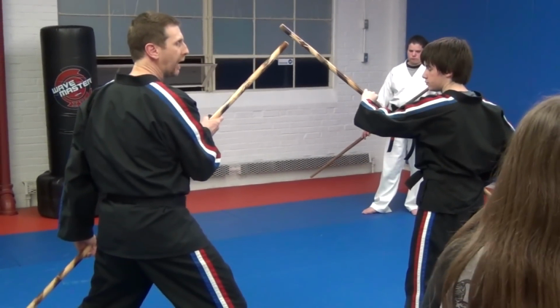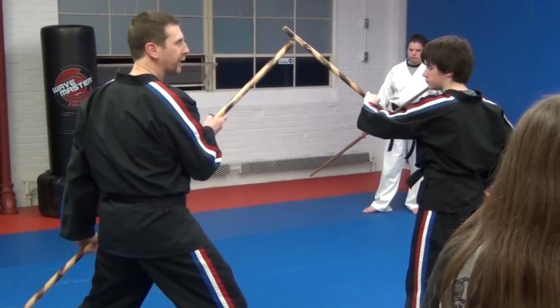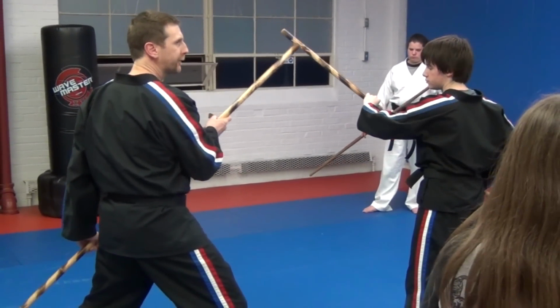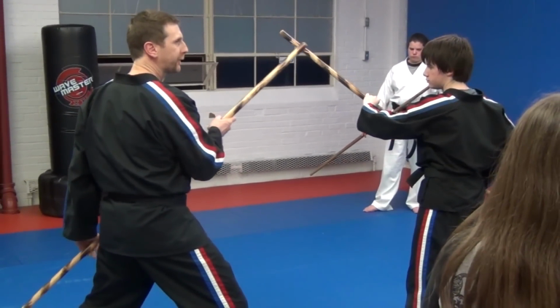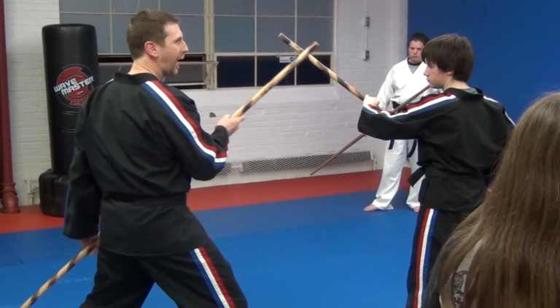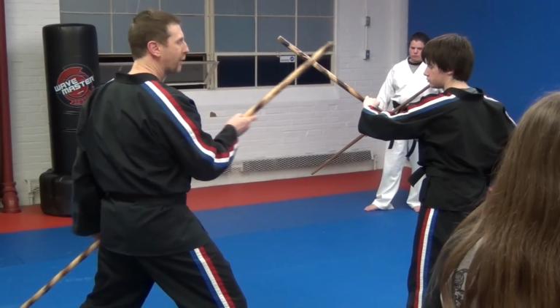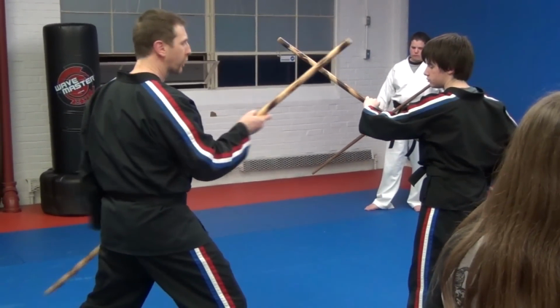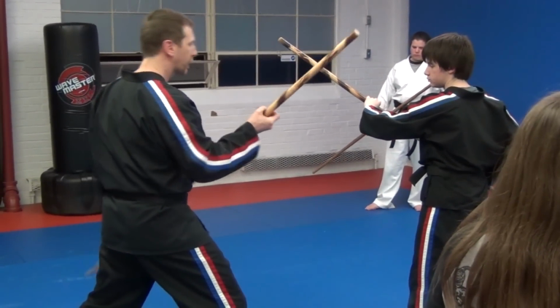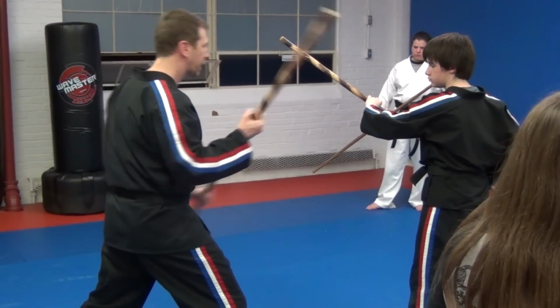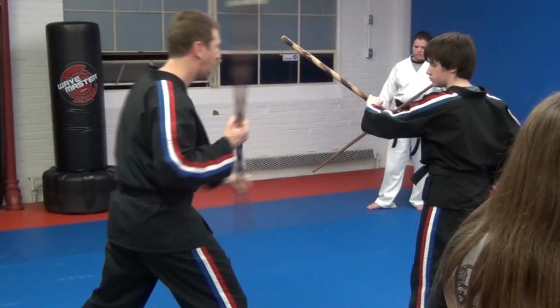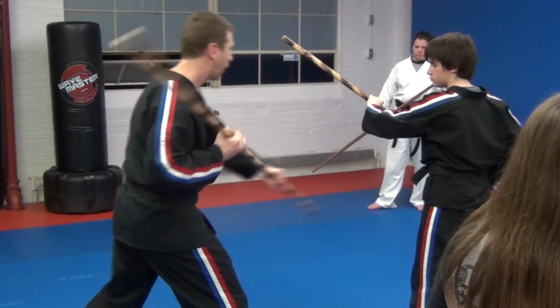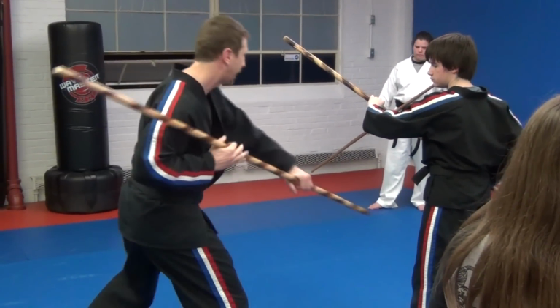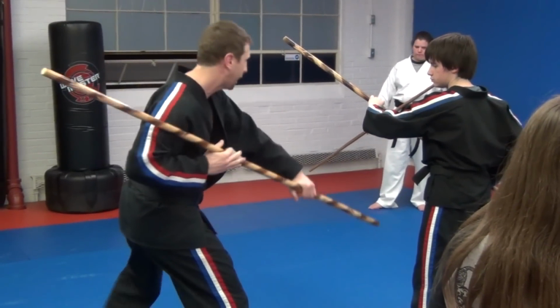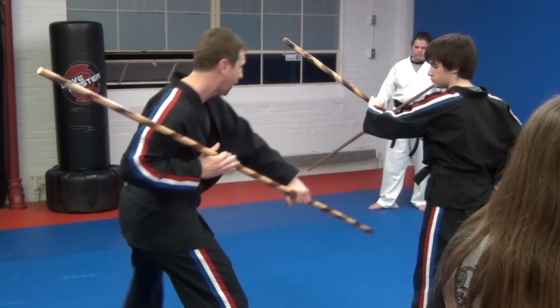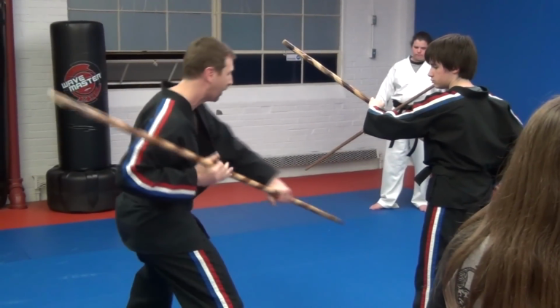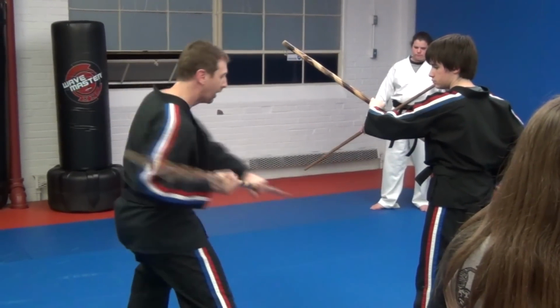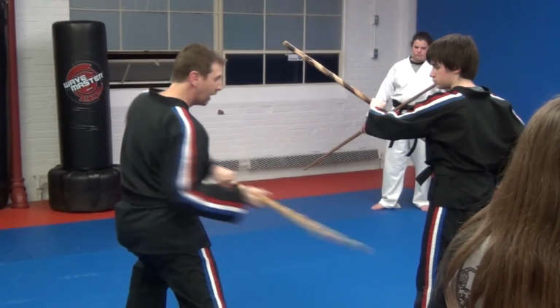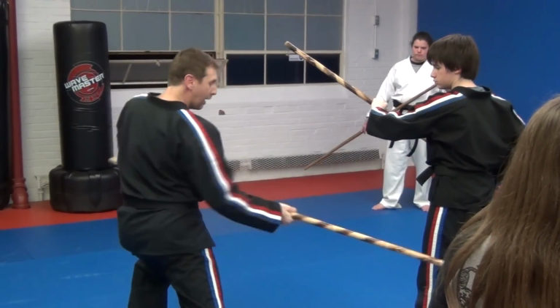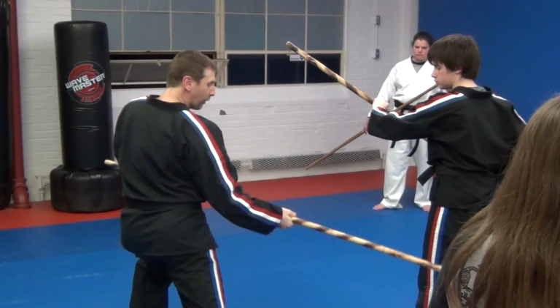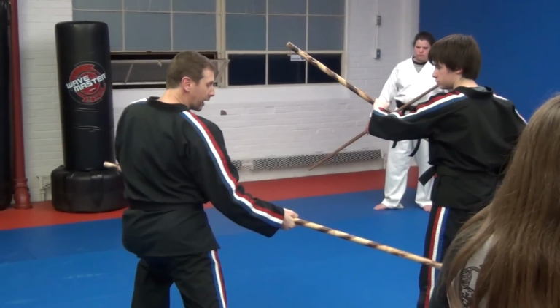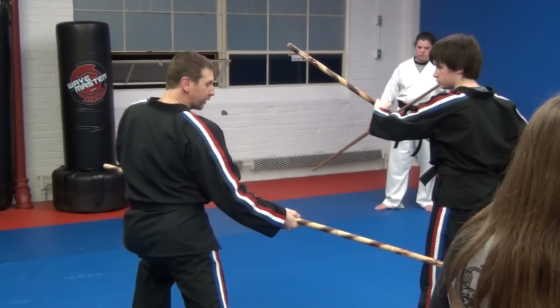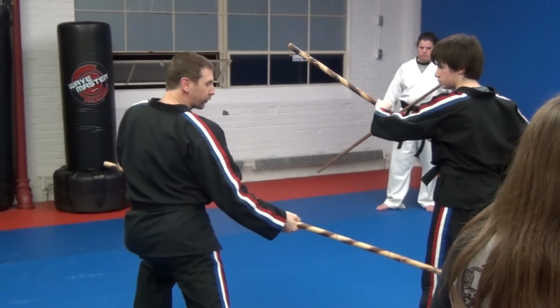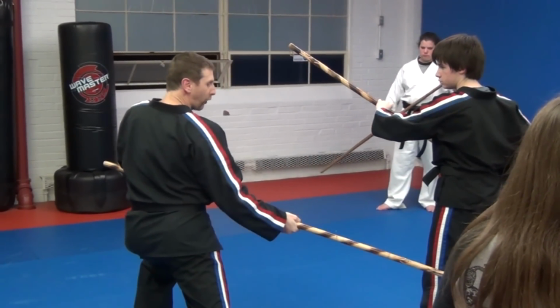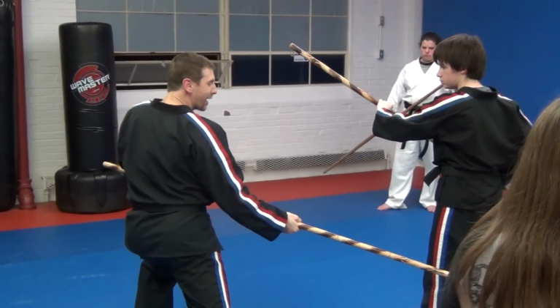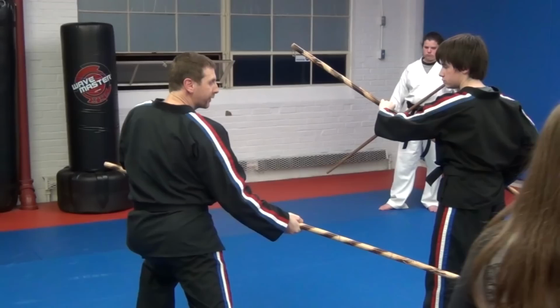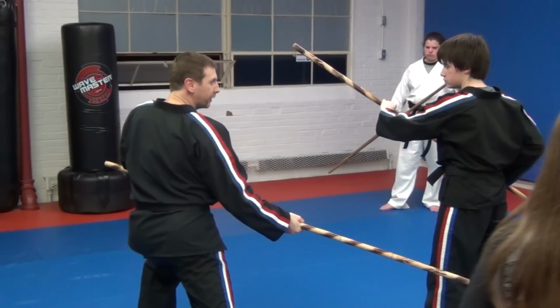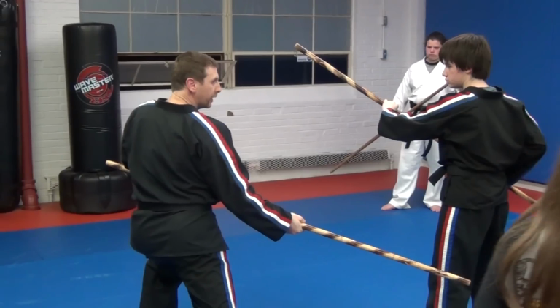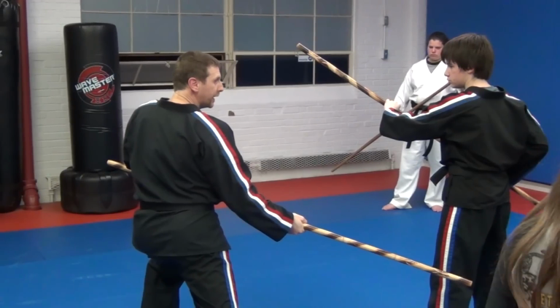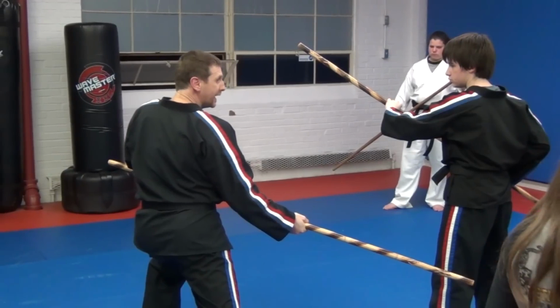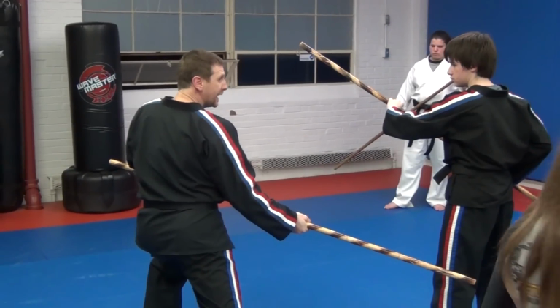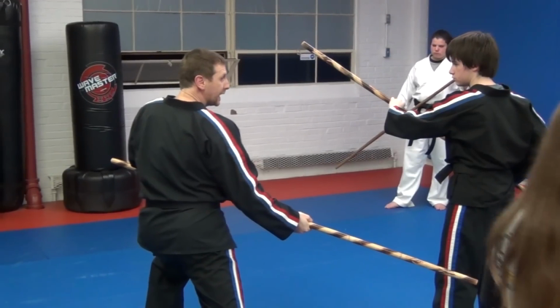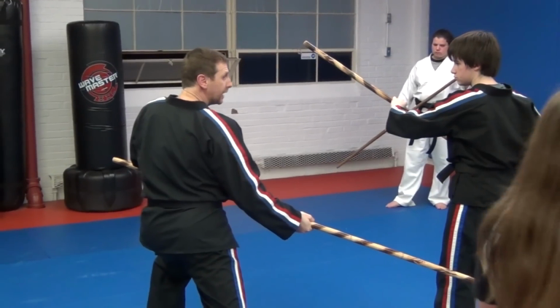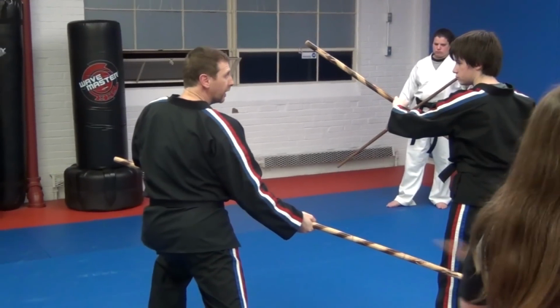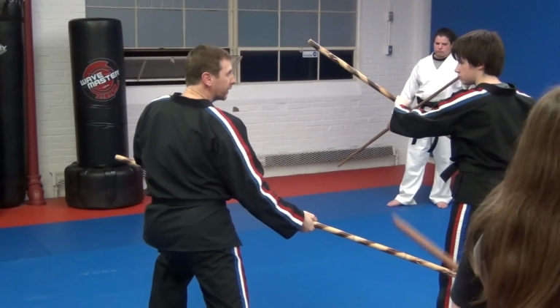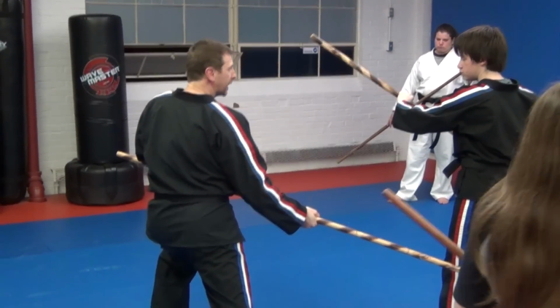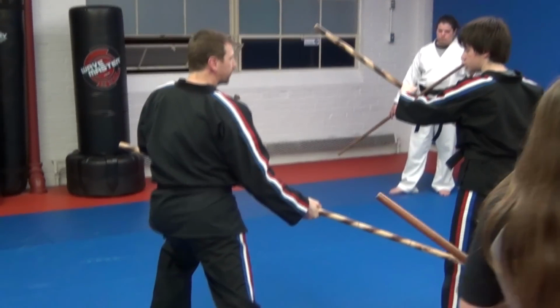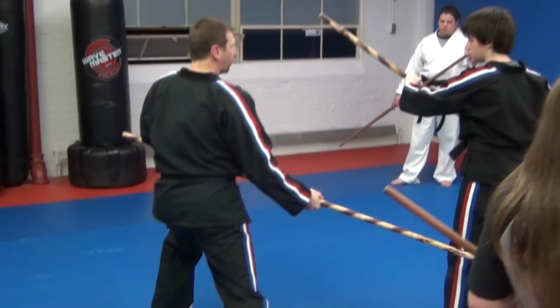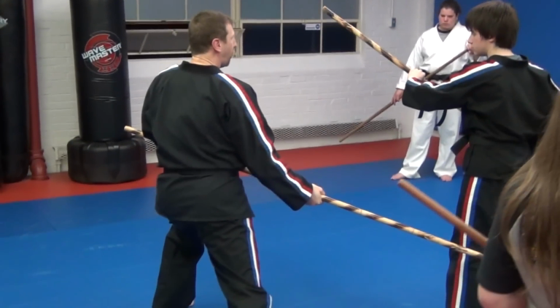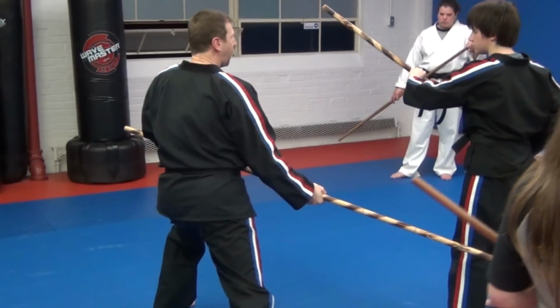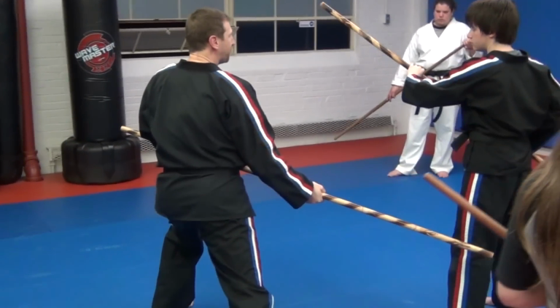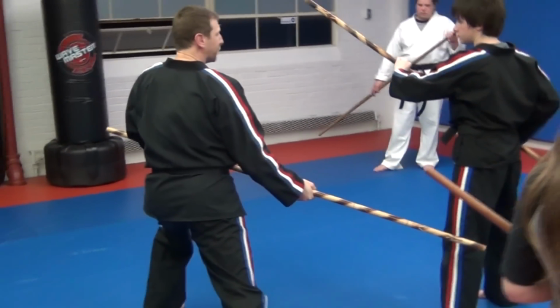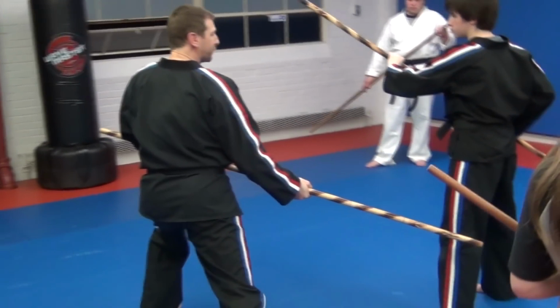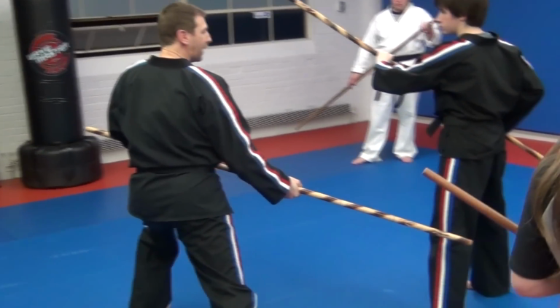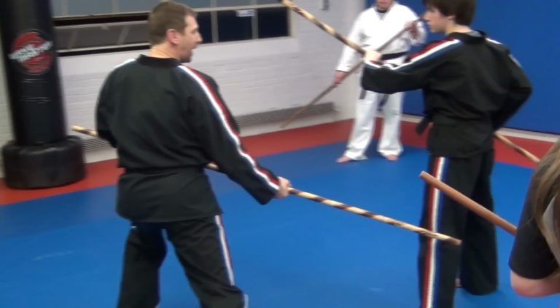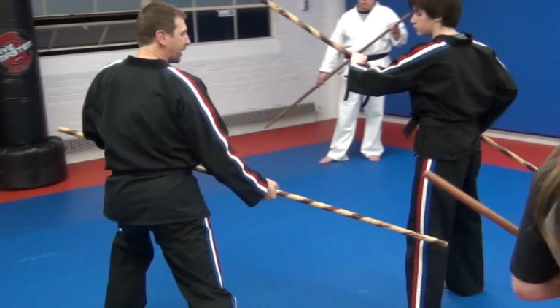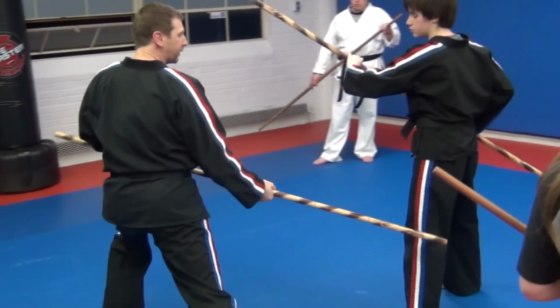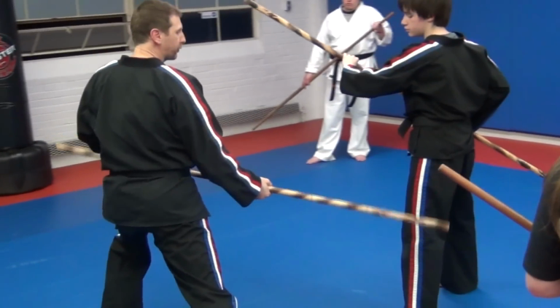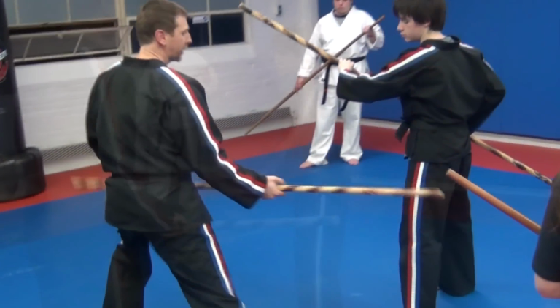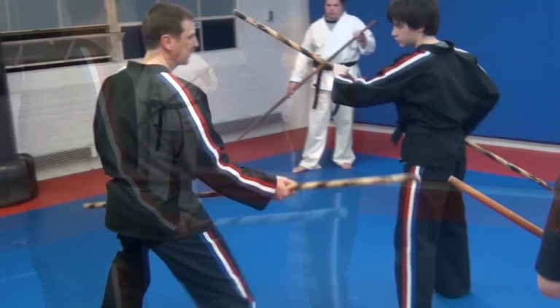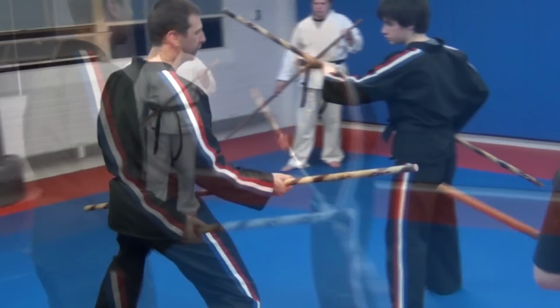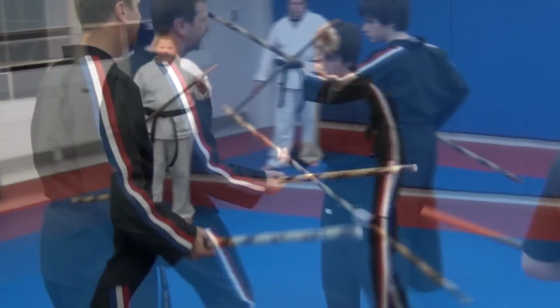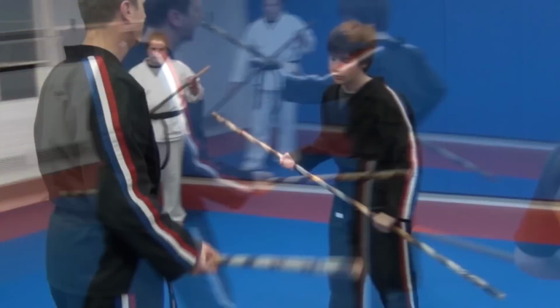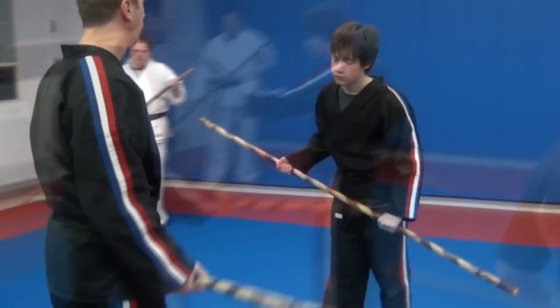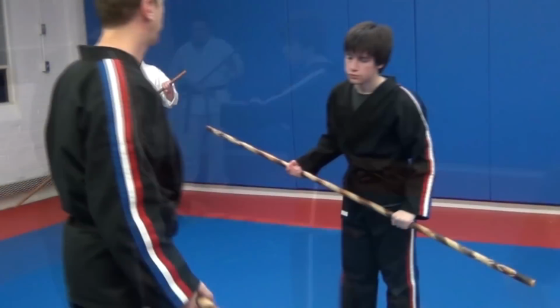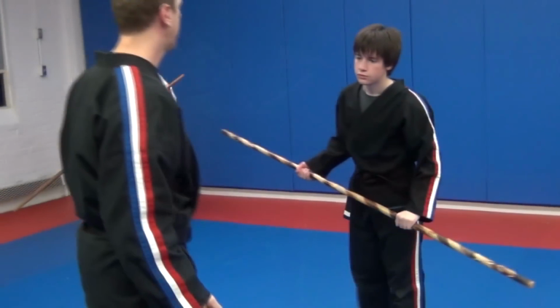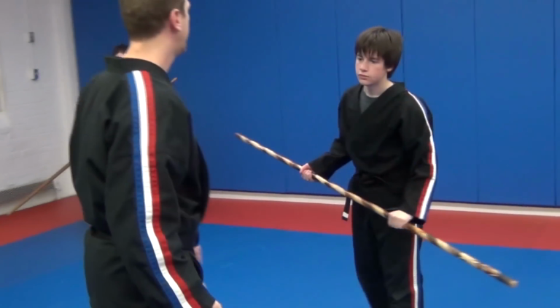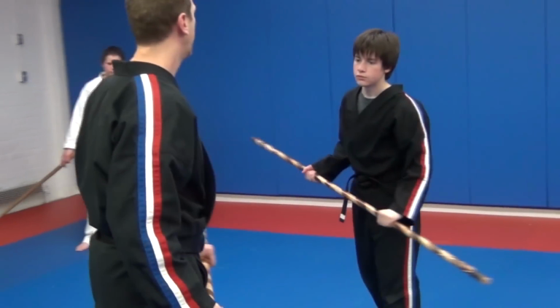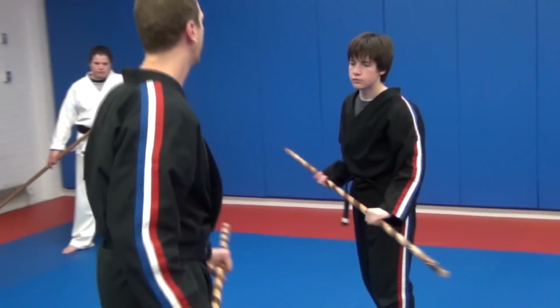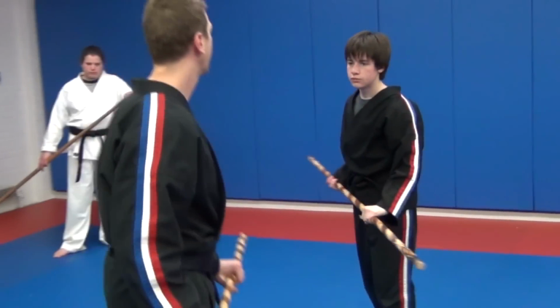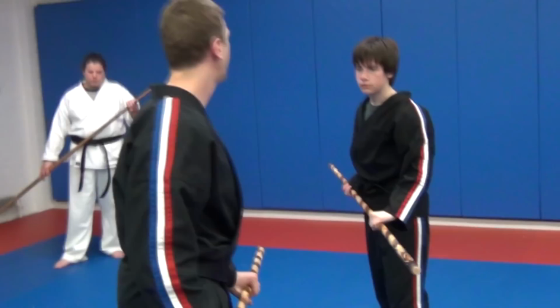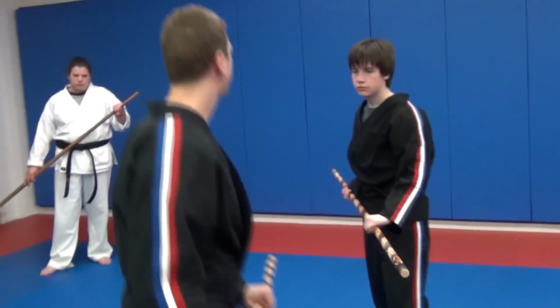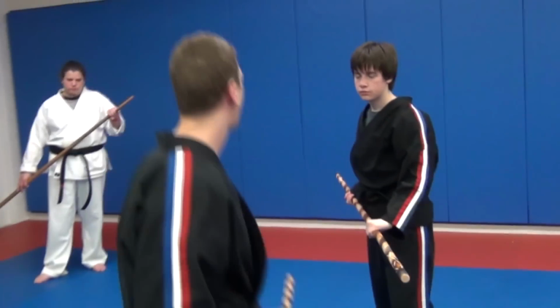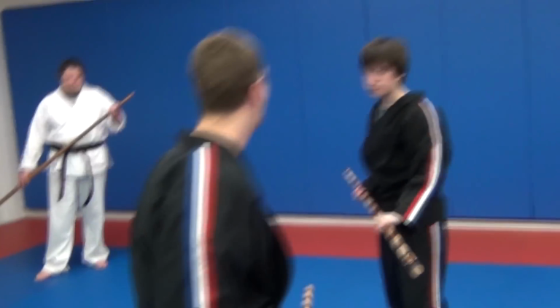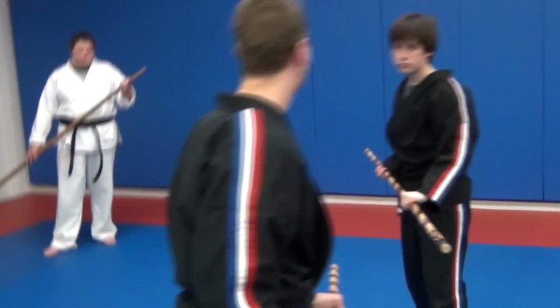This time we're going to go here and we're going to strike to the knee. So off to the side. Let's try again. We're here, left side.